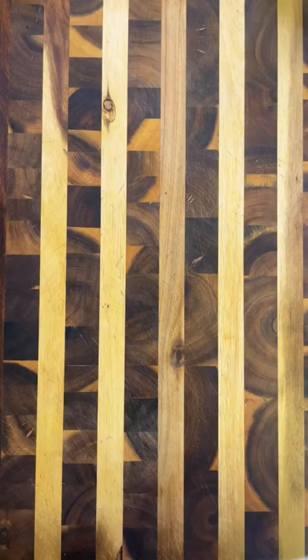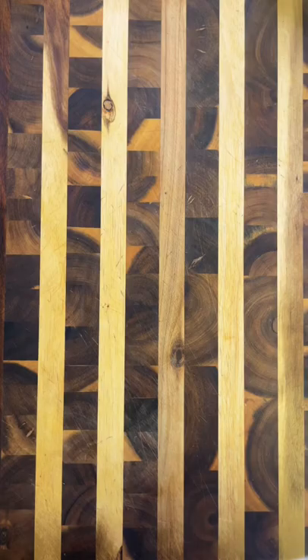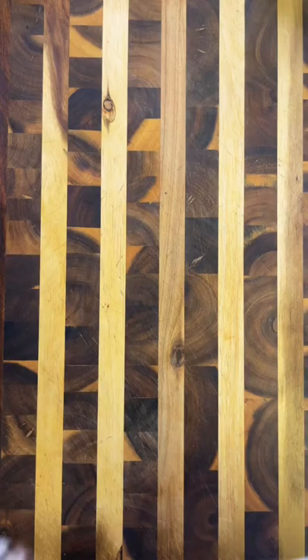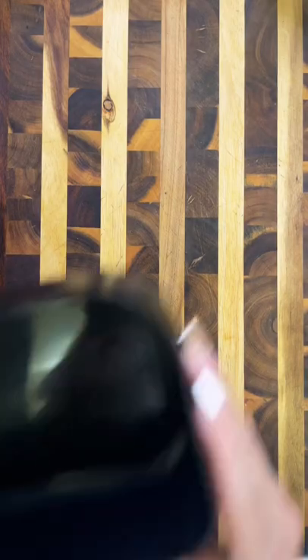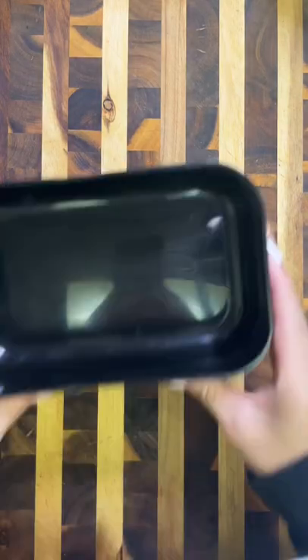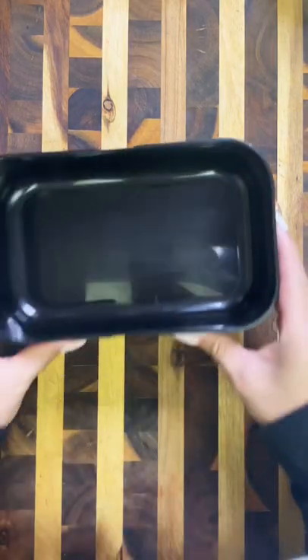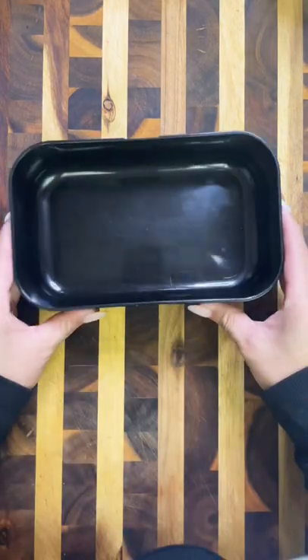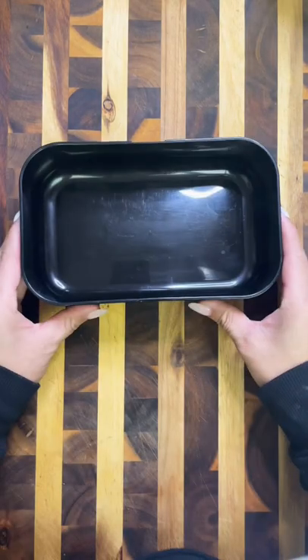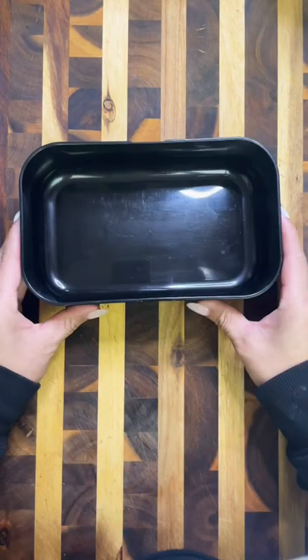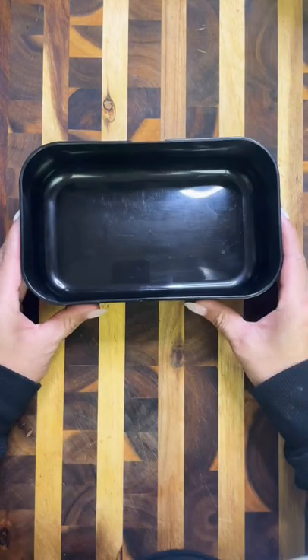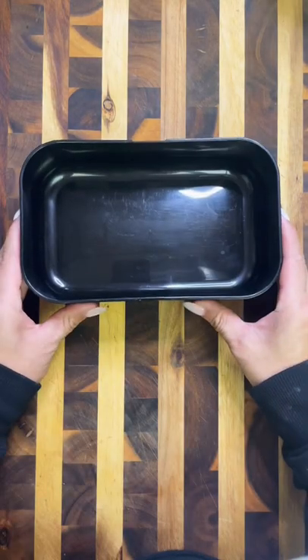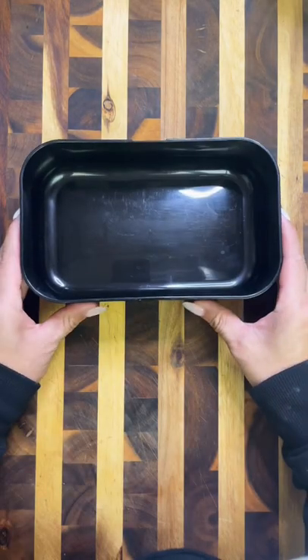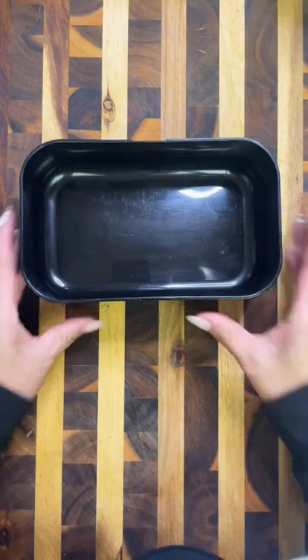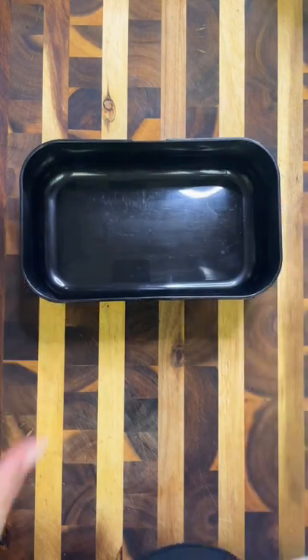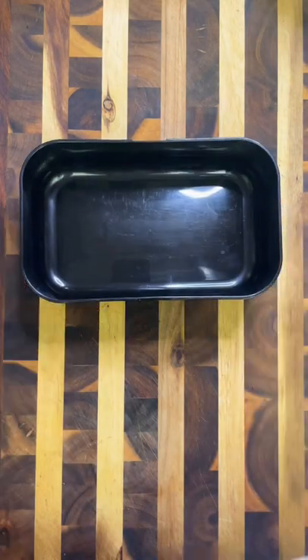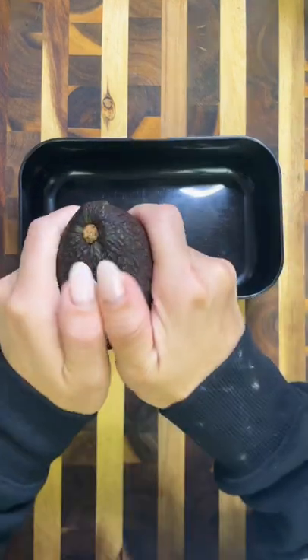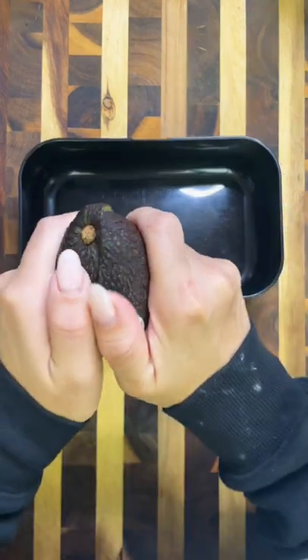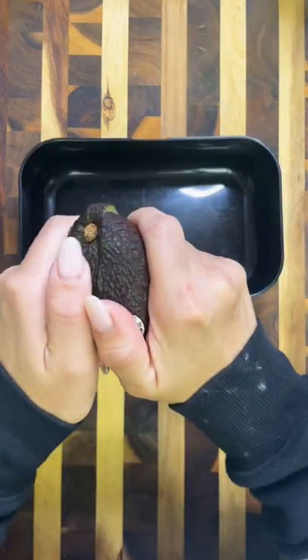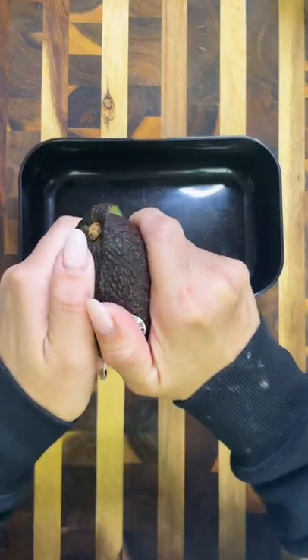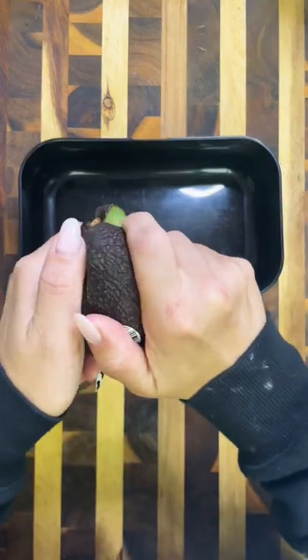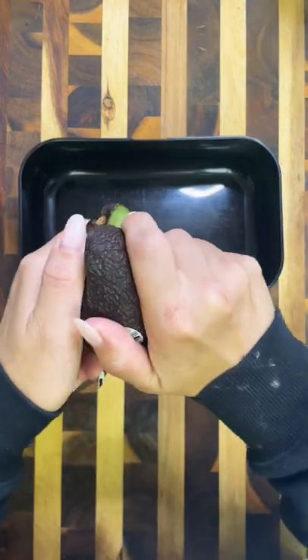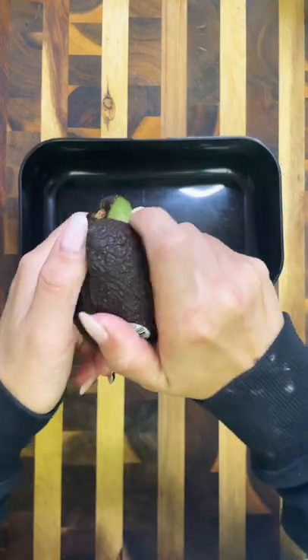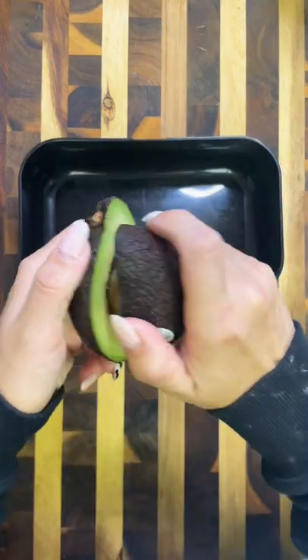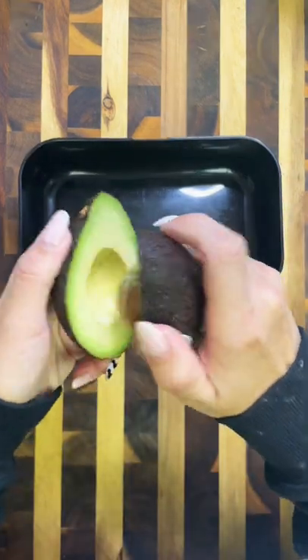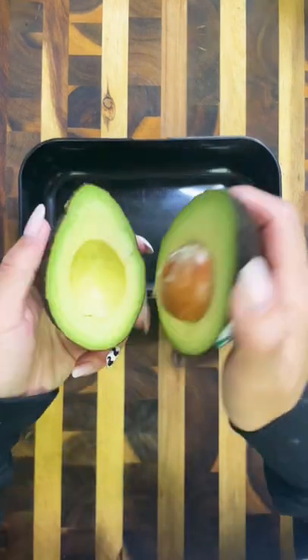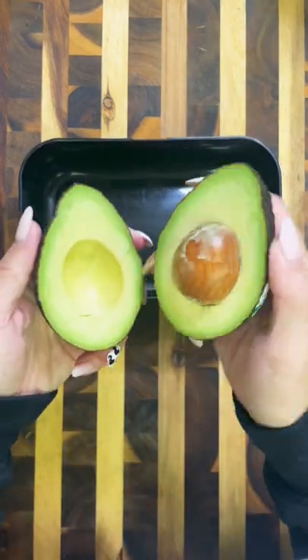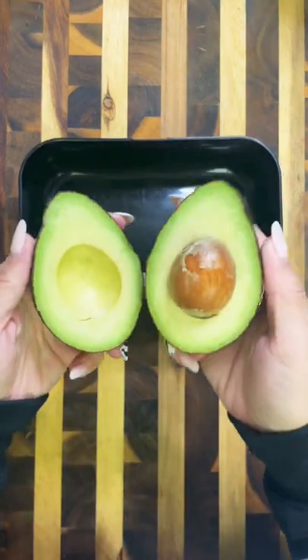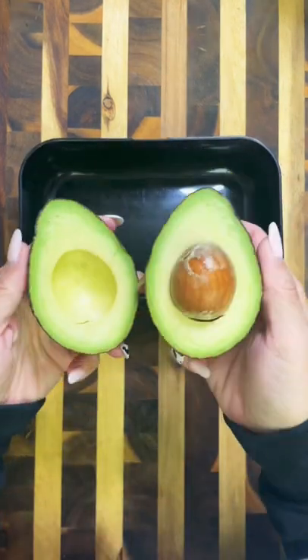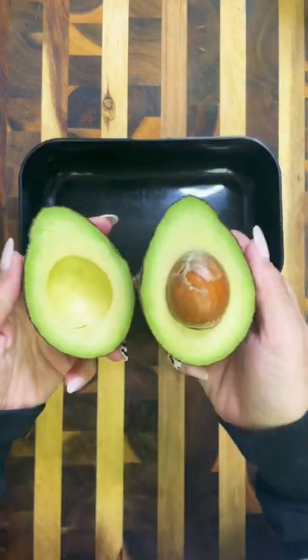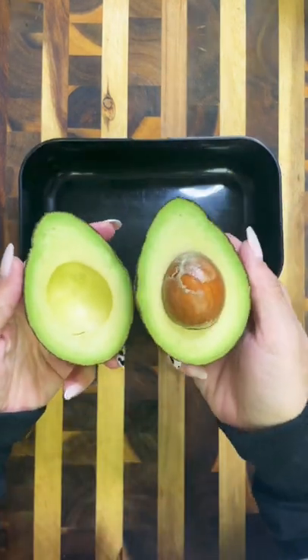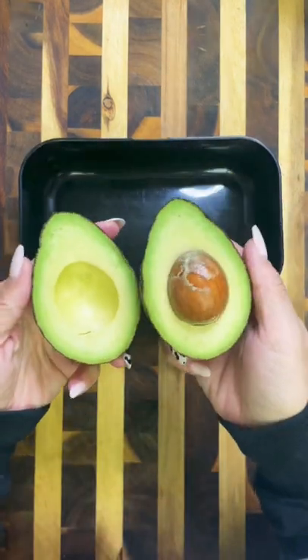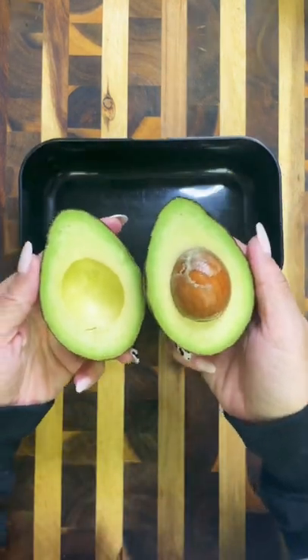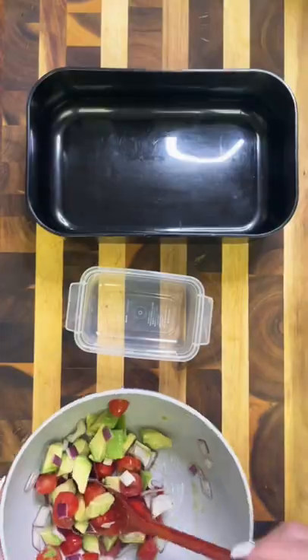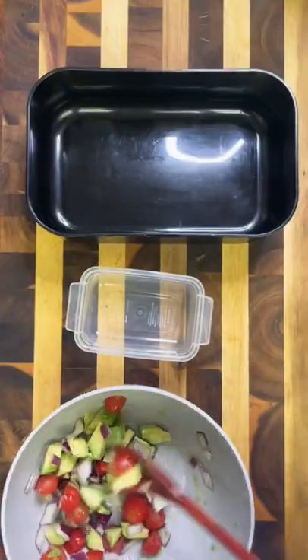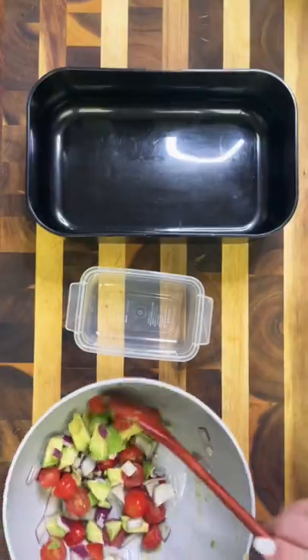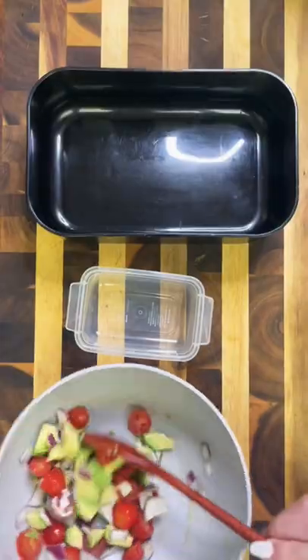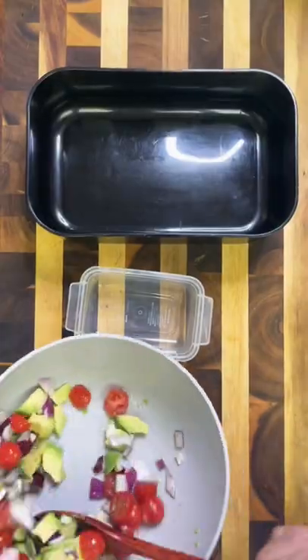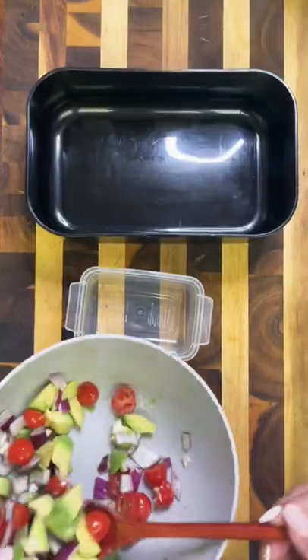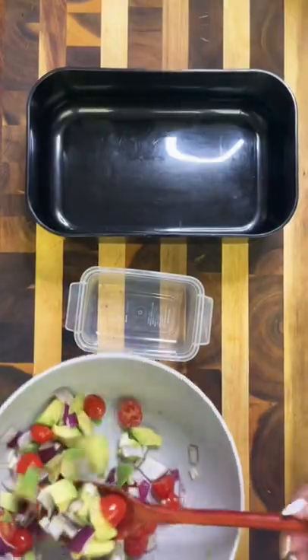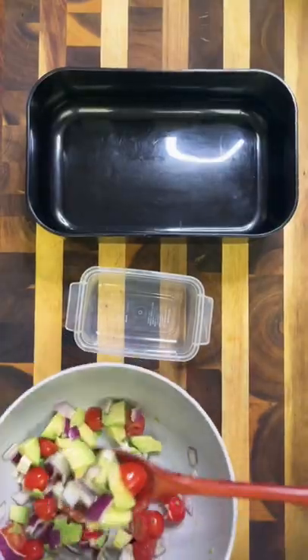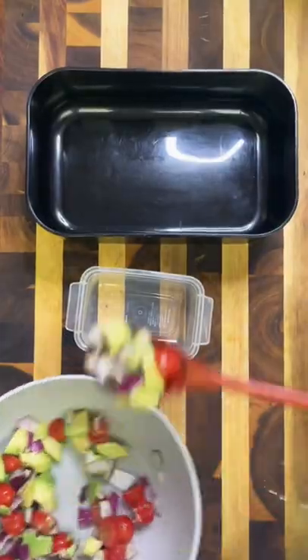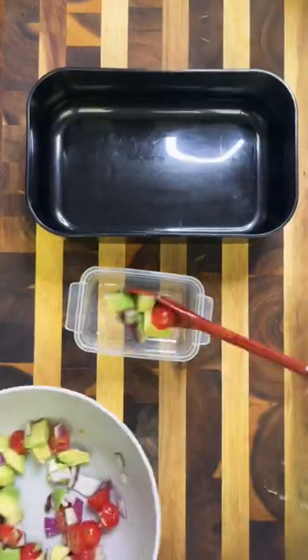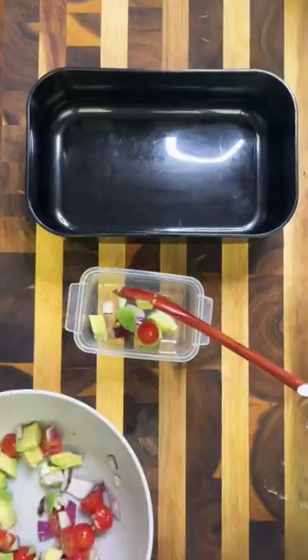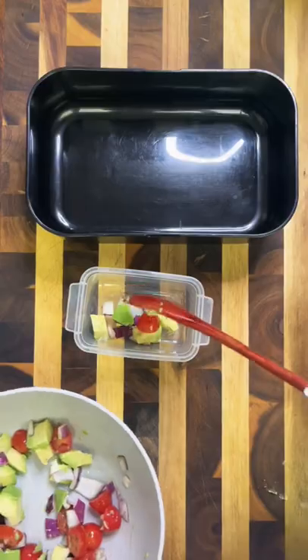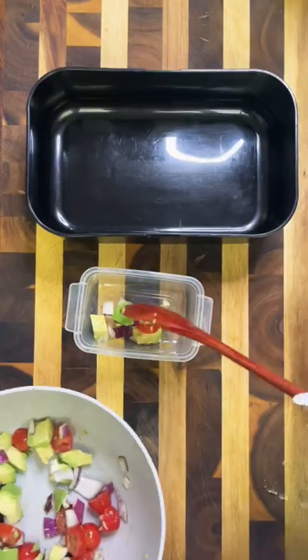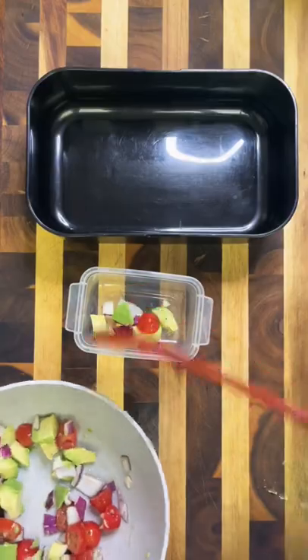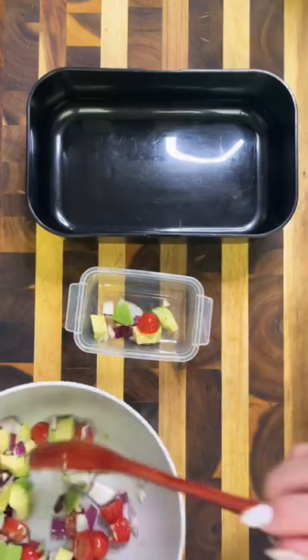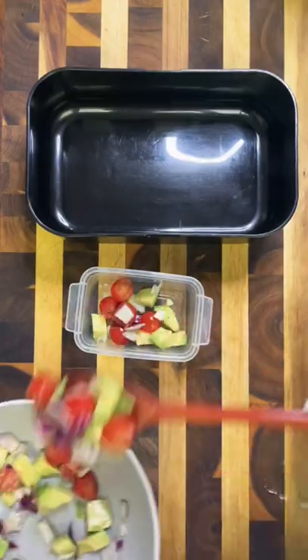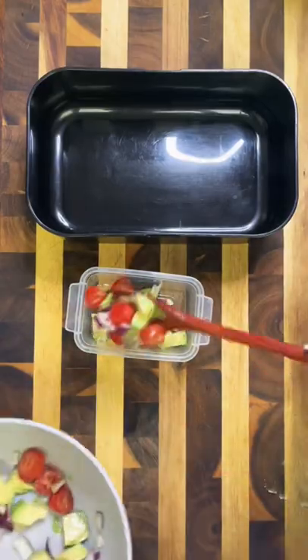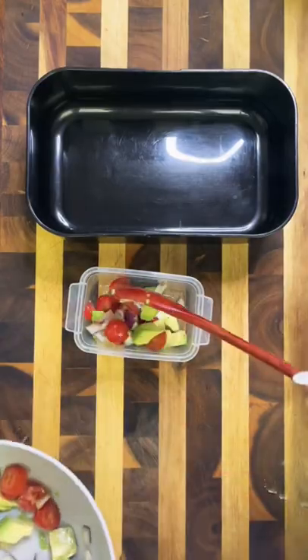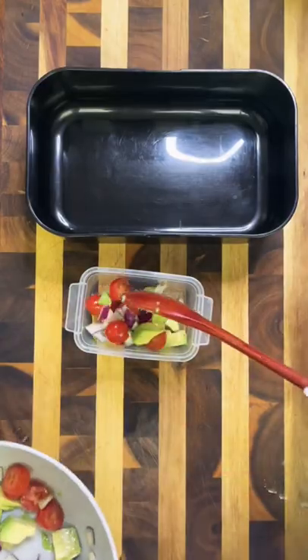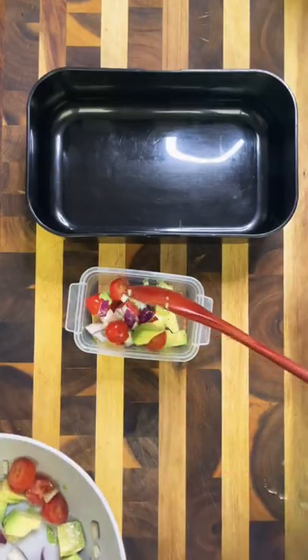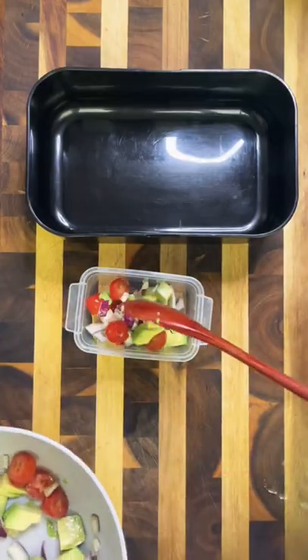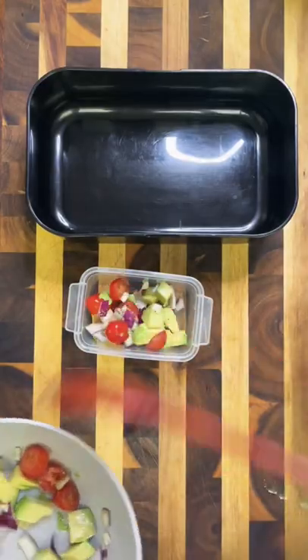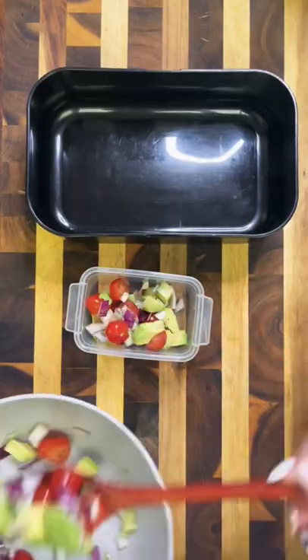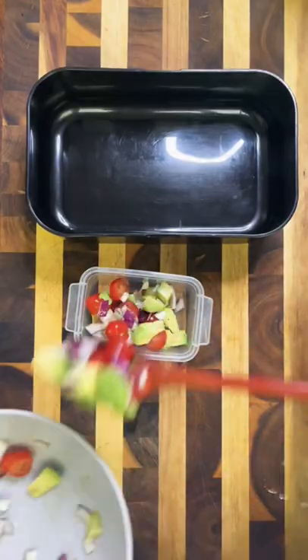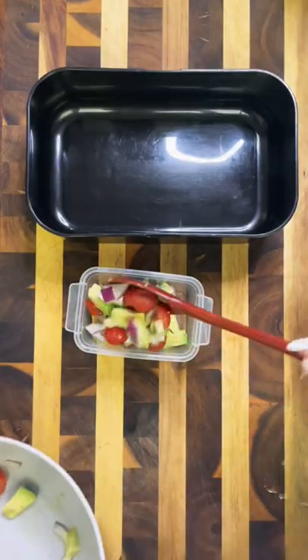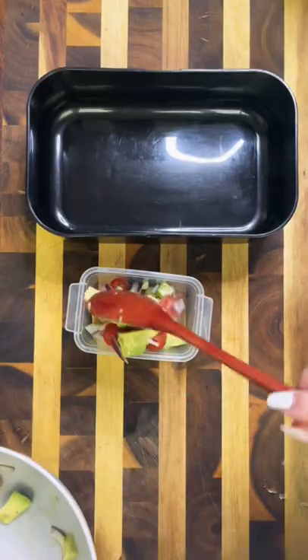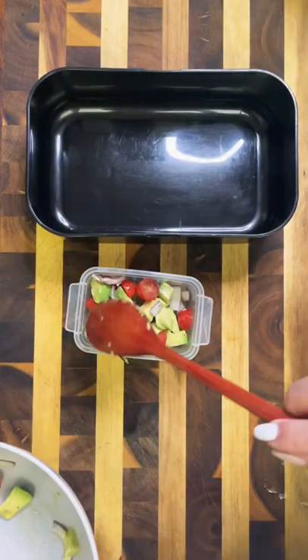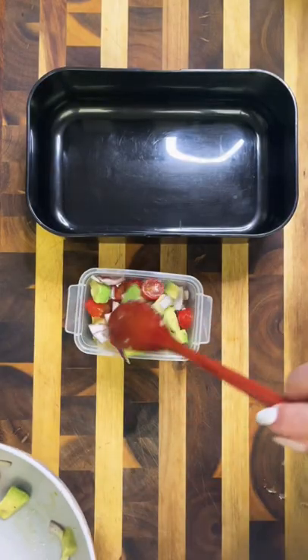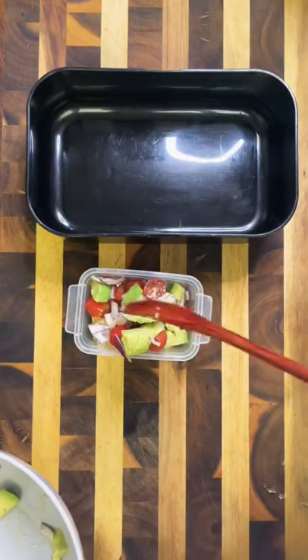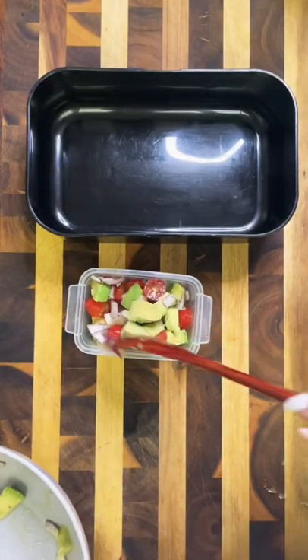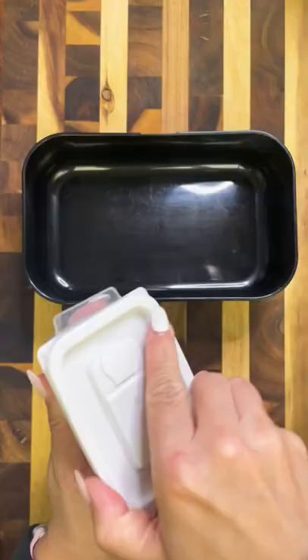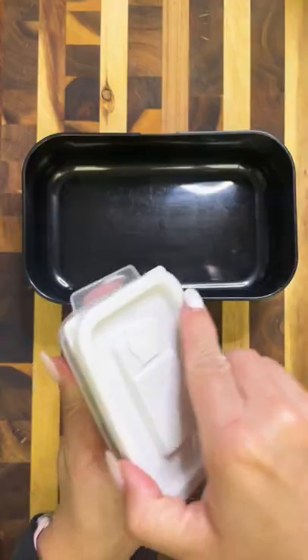For my husband's lunch today, I'm going to do a St. Patrick's Day themed lunch. Even though it already passed, I still wanted to put together an all-green themed lunch.